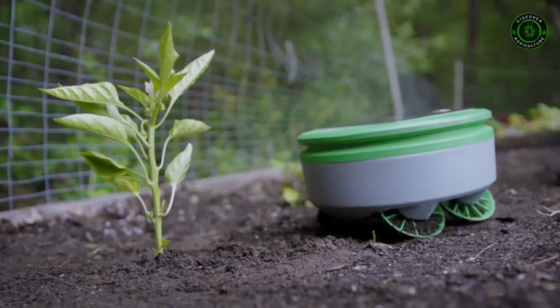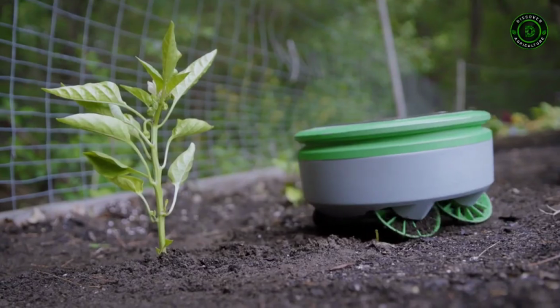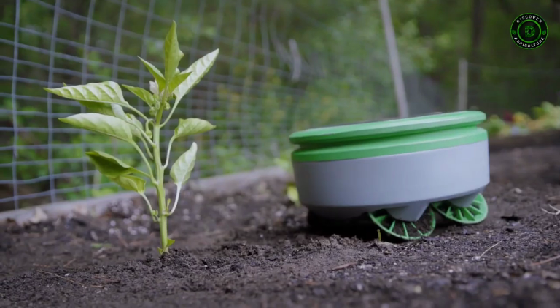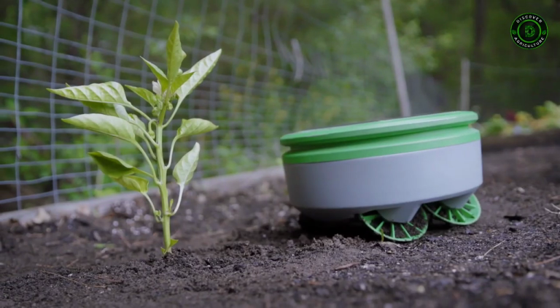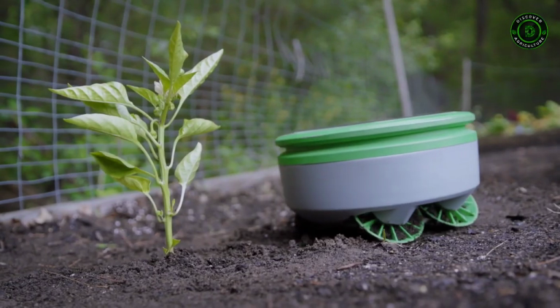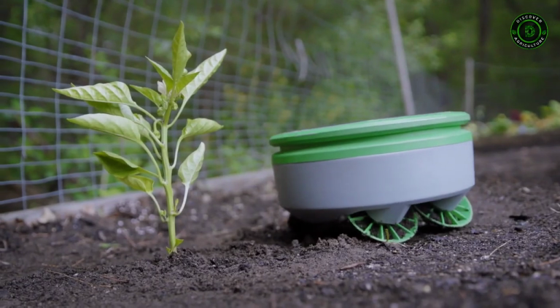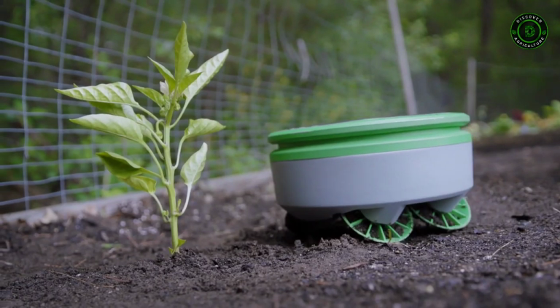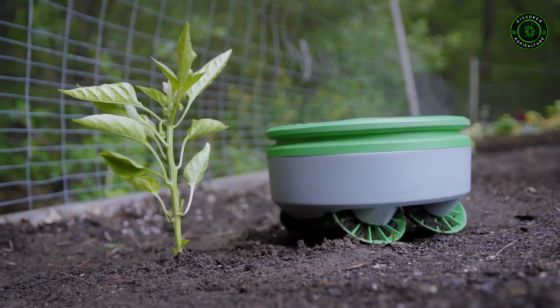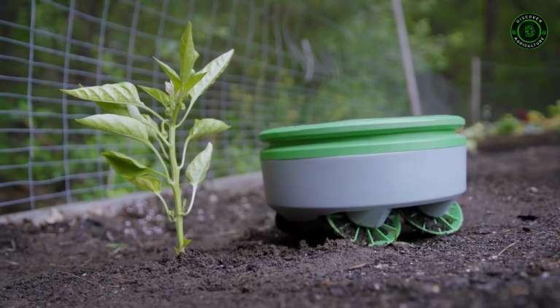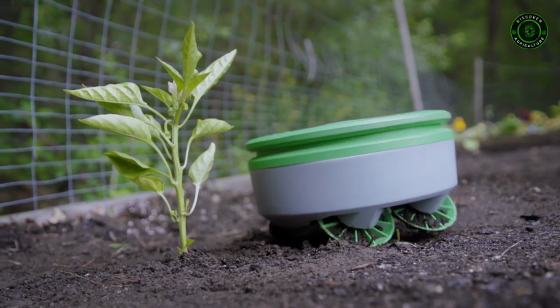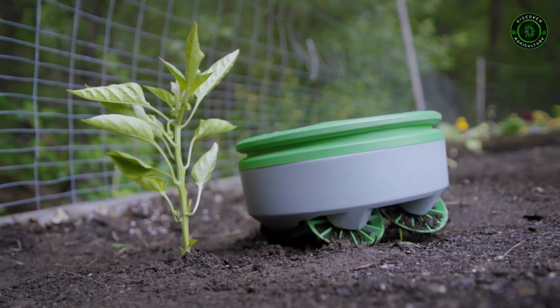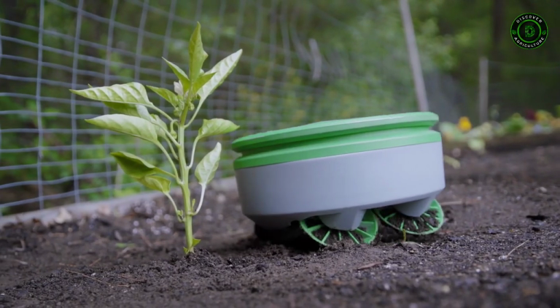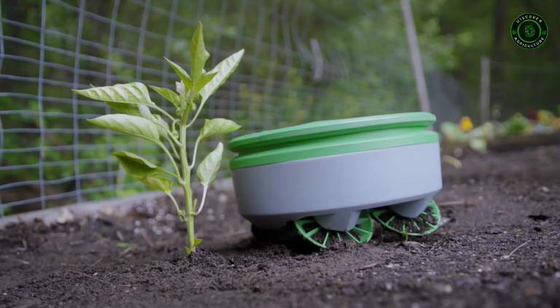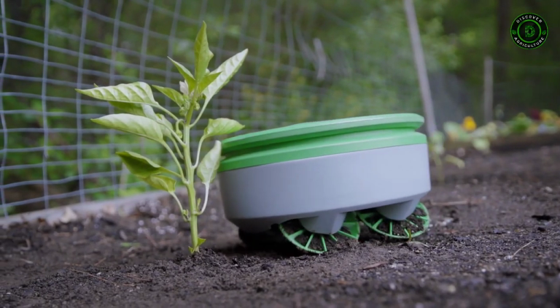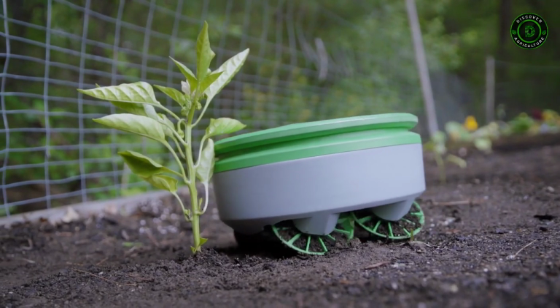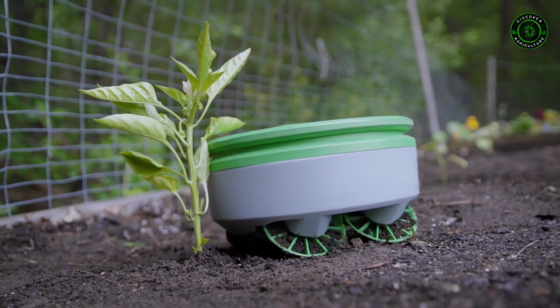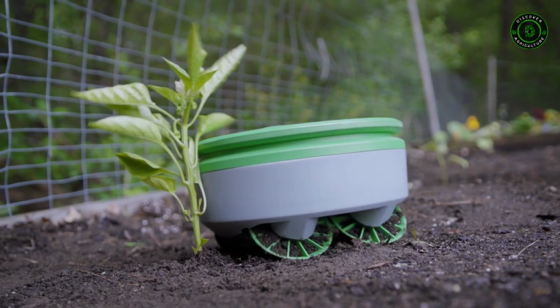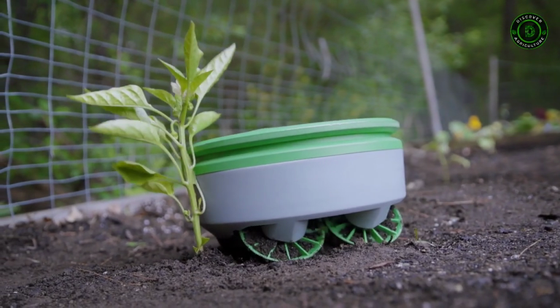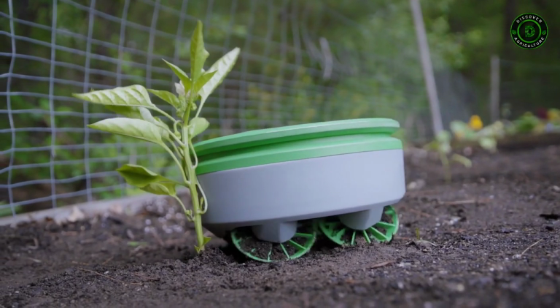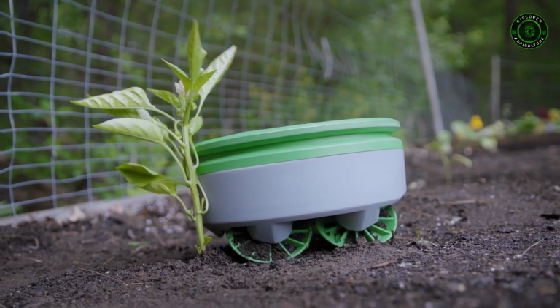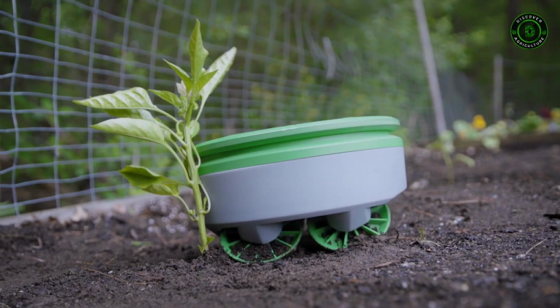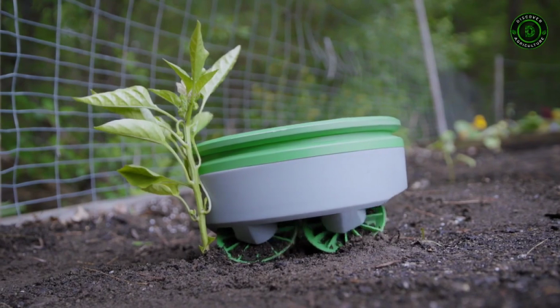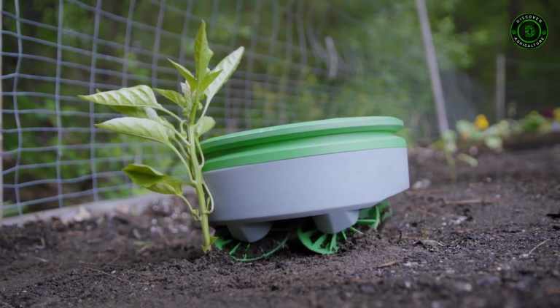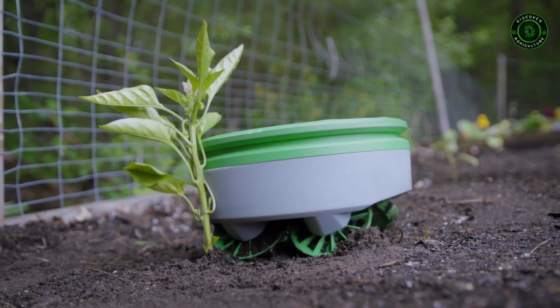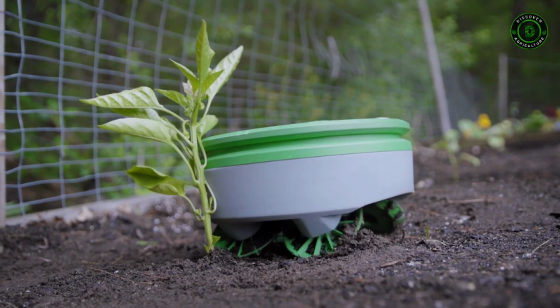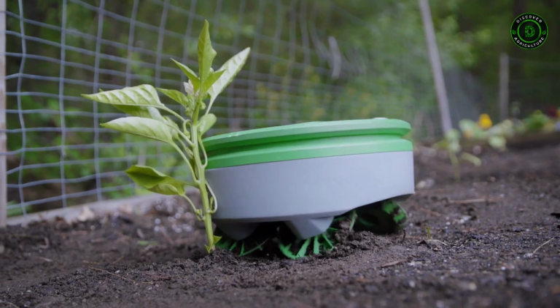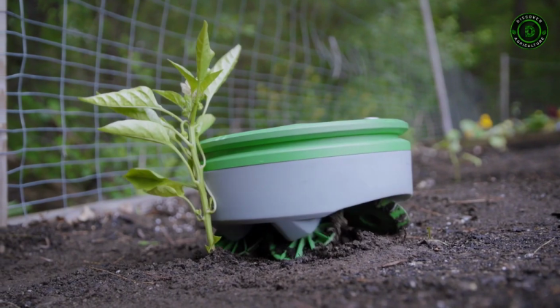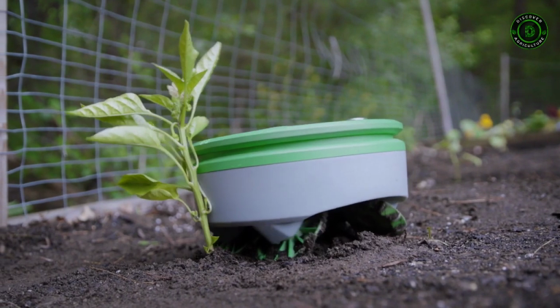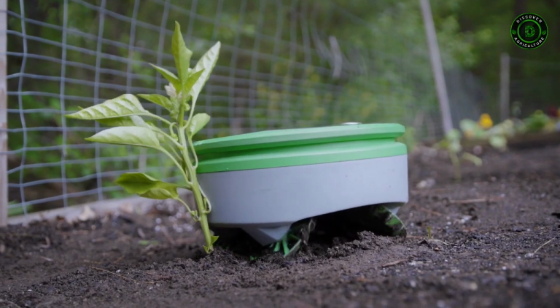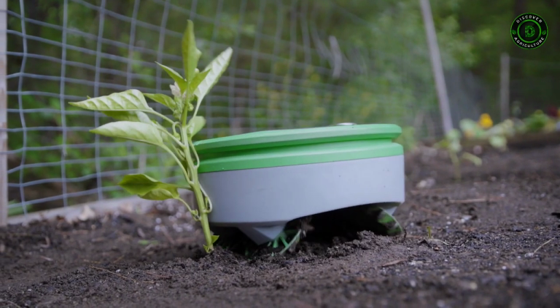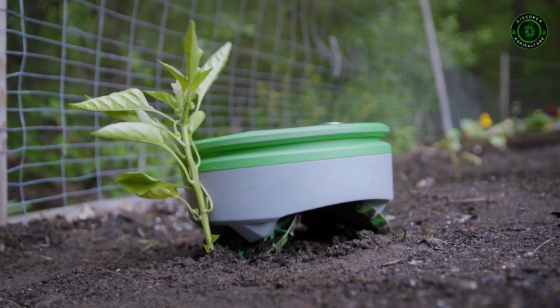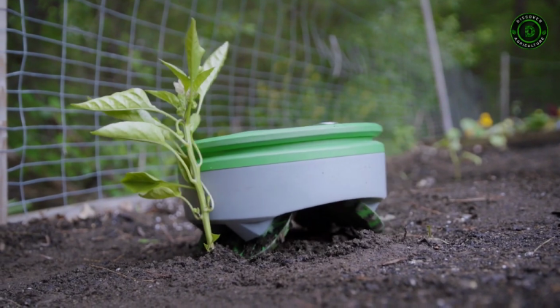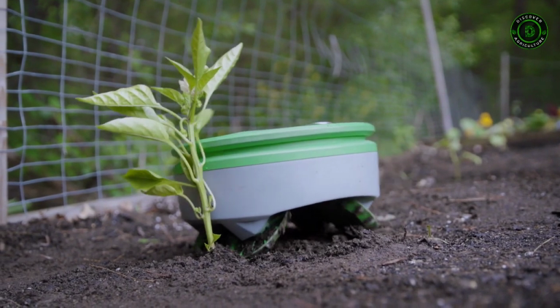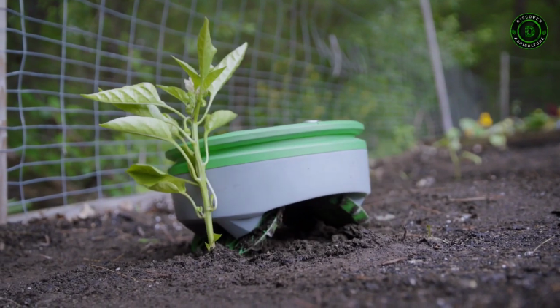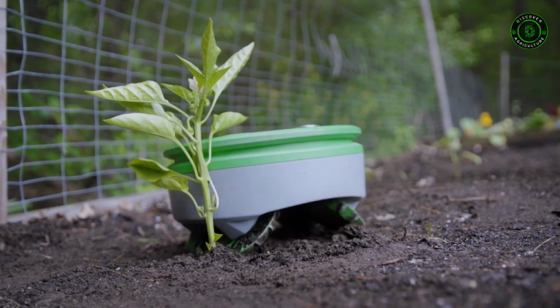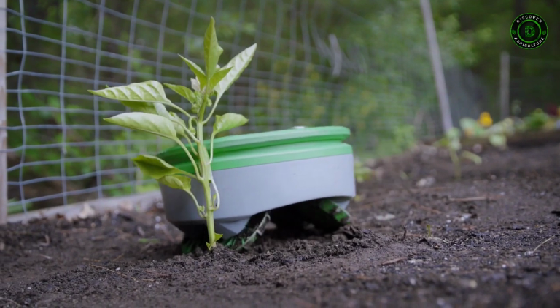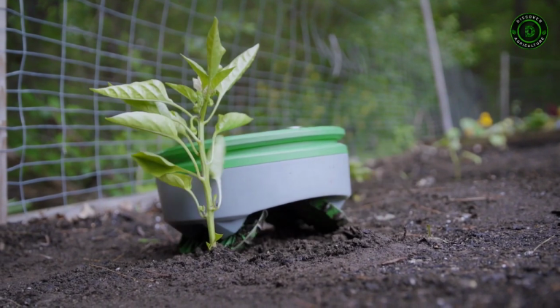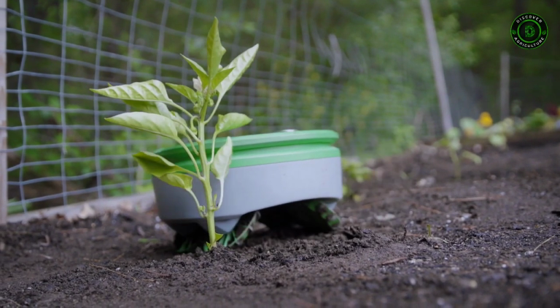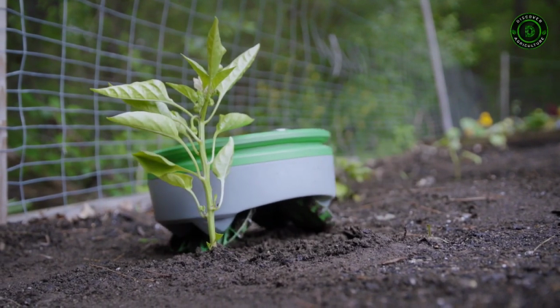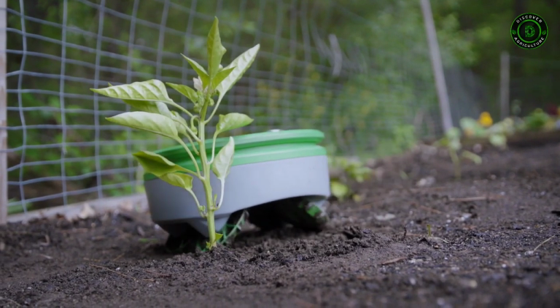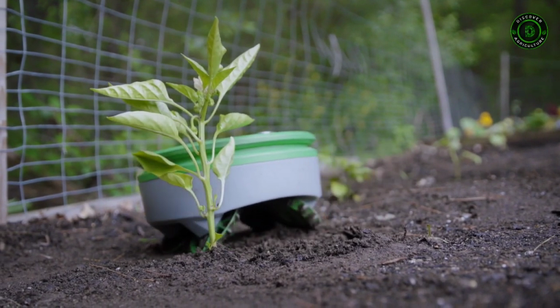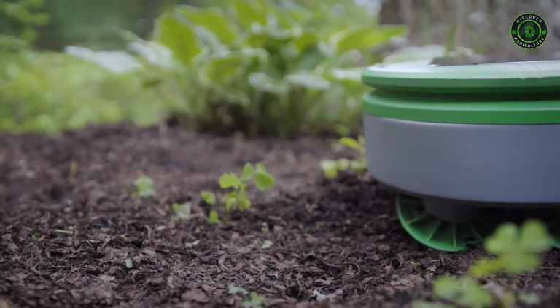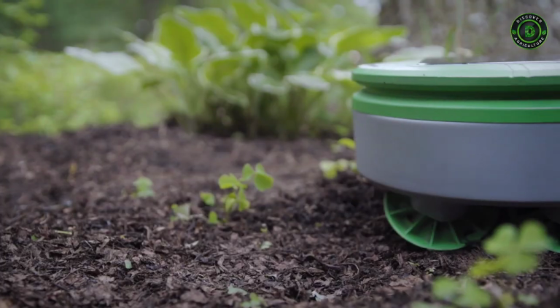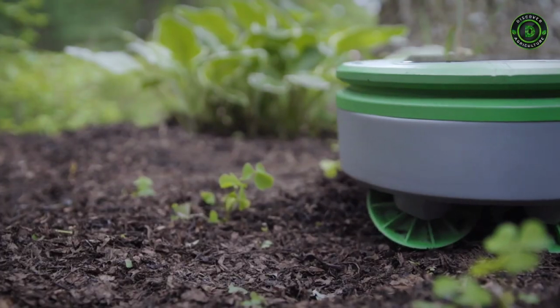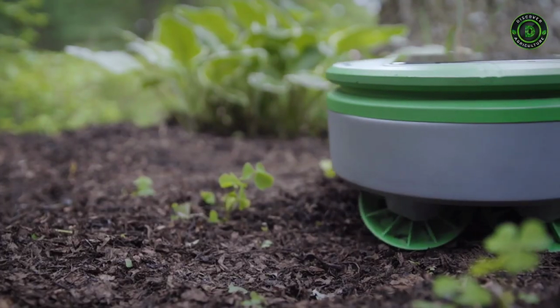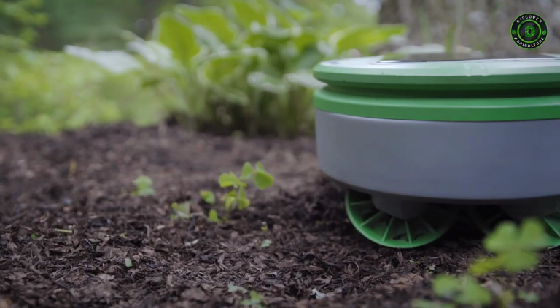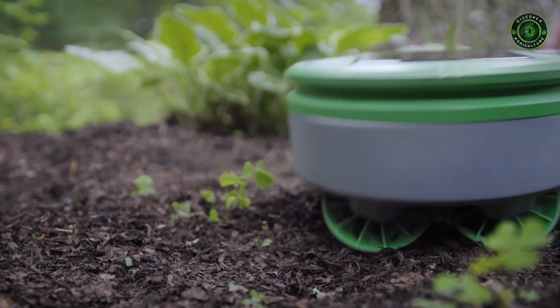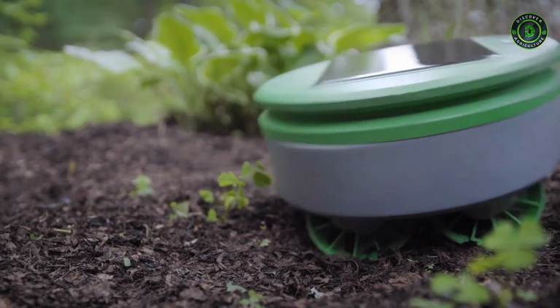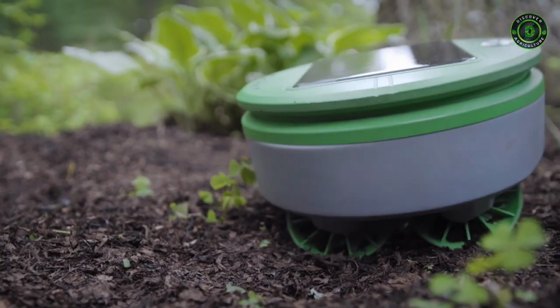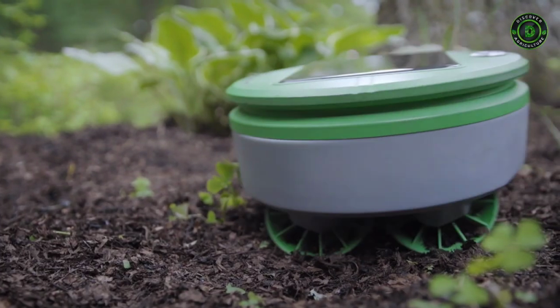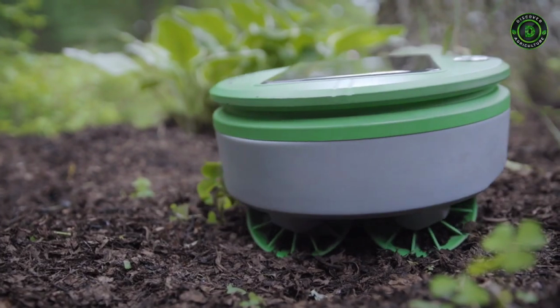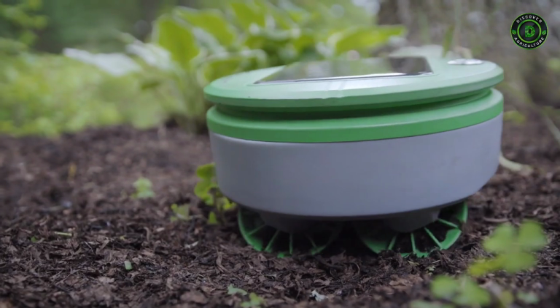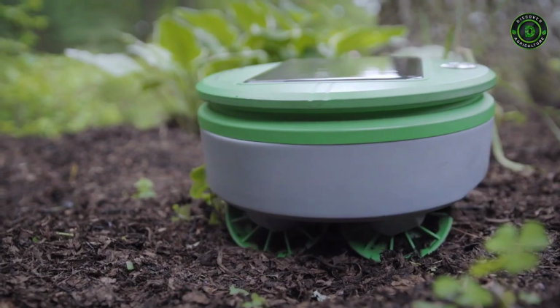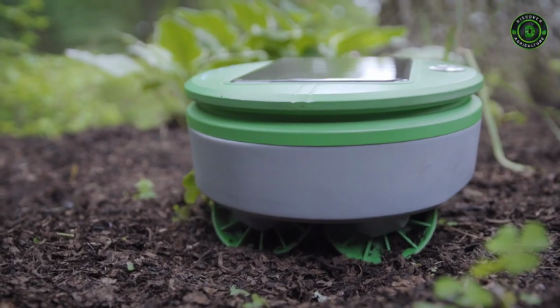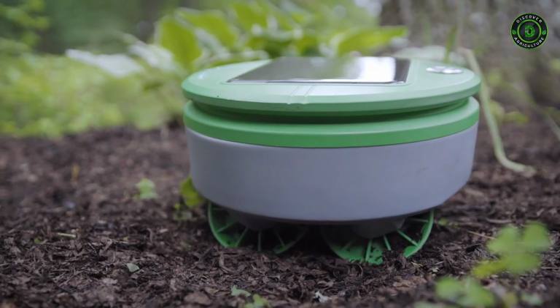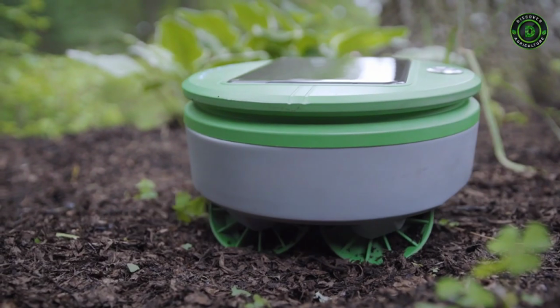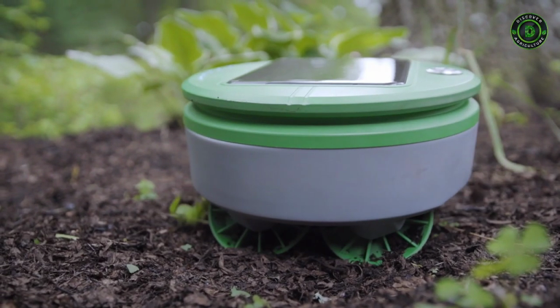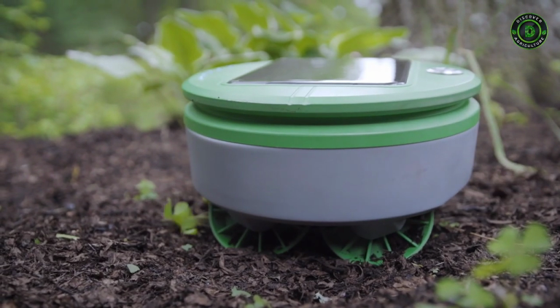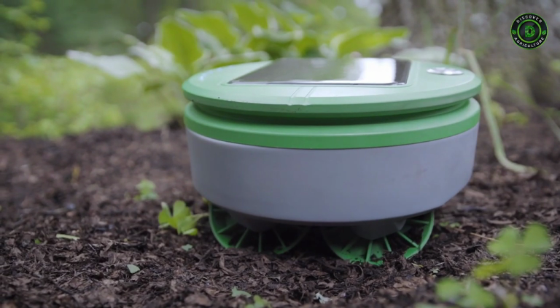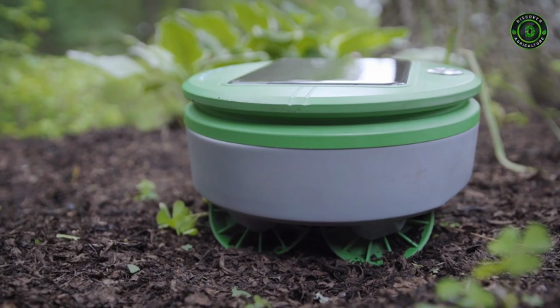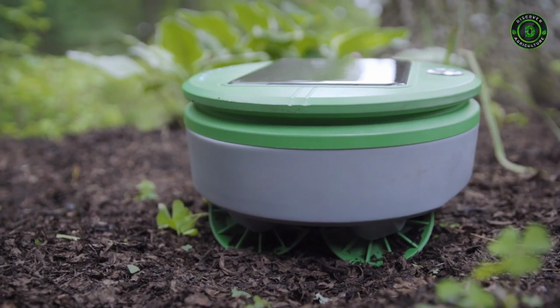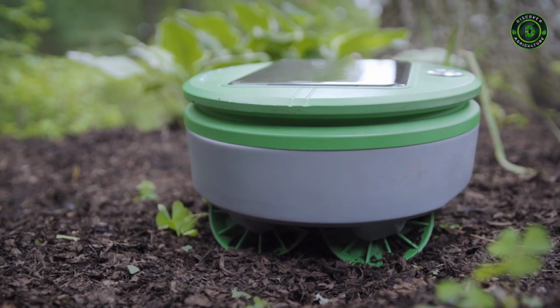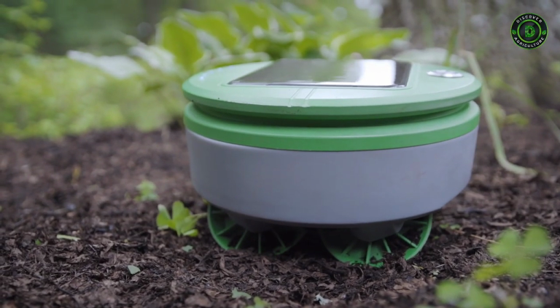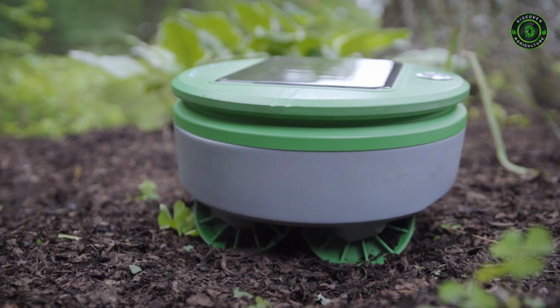Turtle uses the height of the plant to decide if it's good or if it's bad. If it's taller than an inch, it leaves it alone. If it's smaller than an inch, it cuts it.